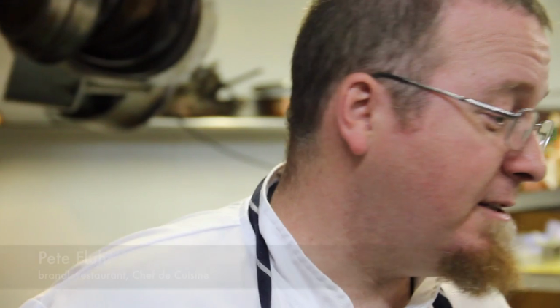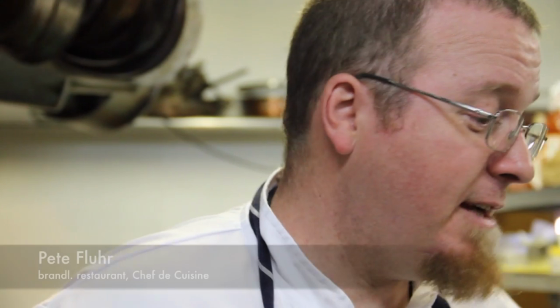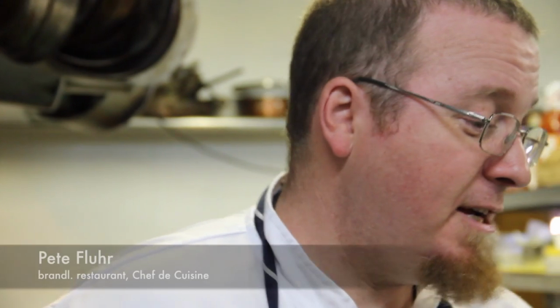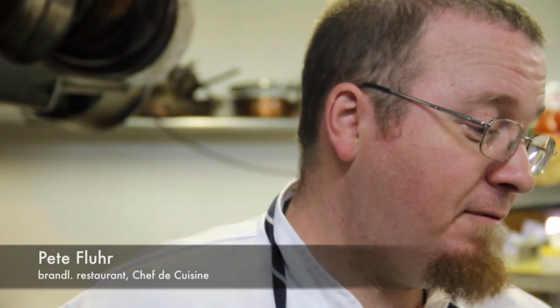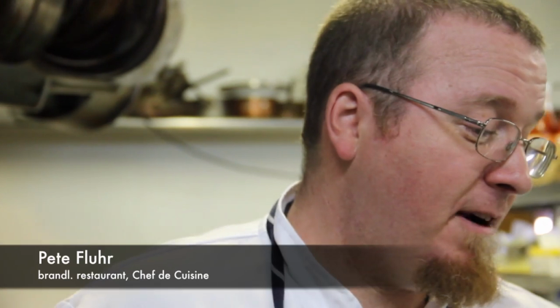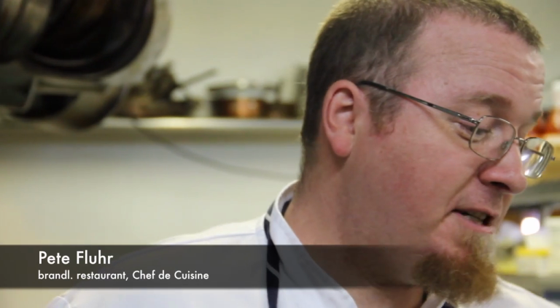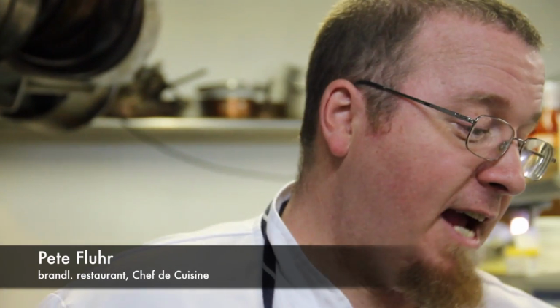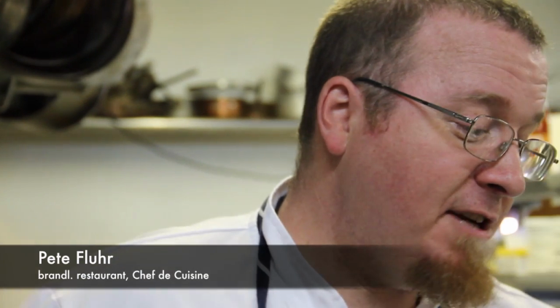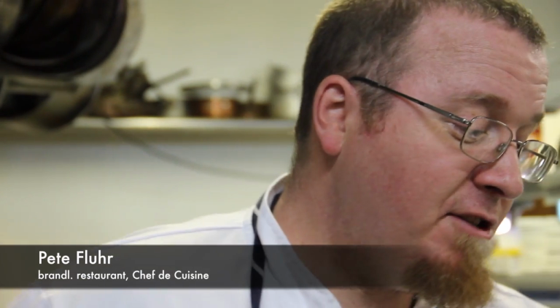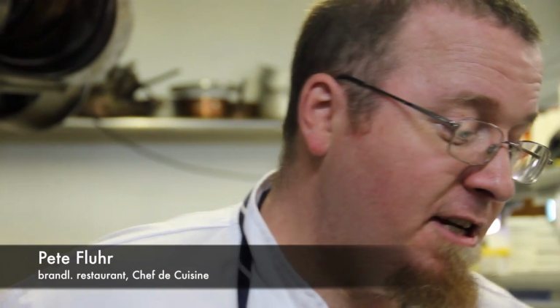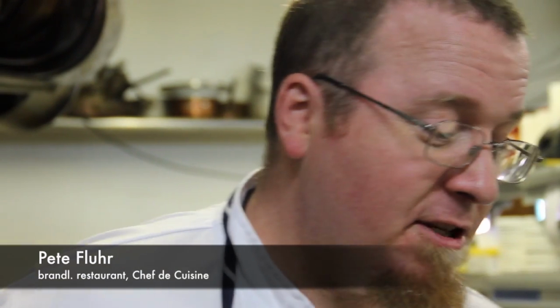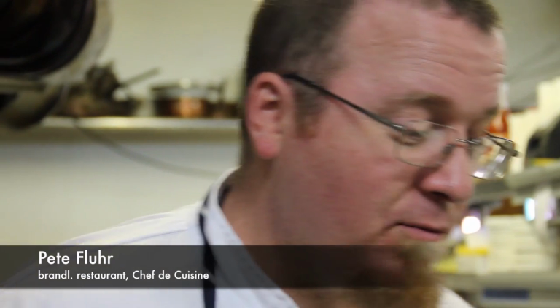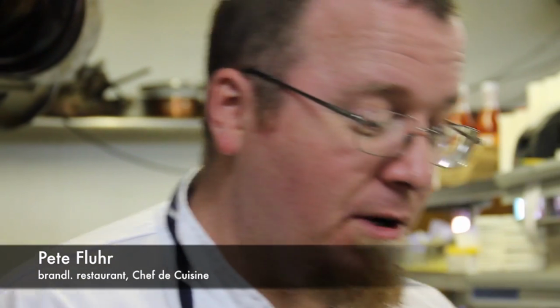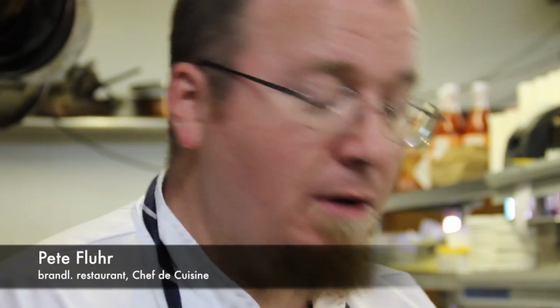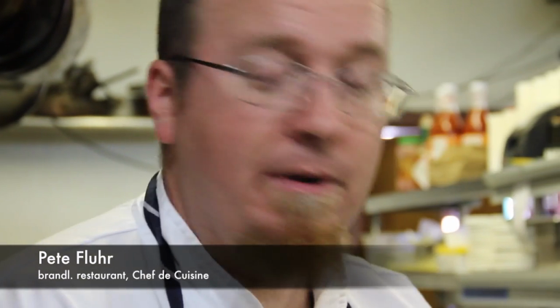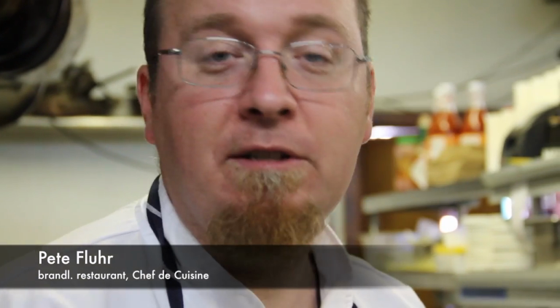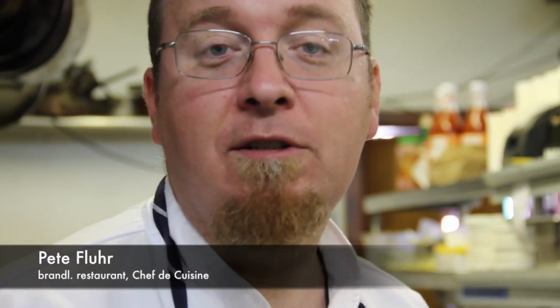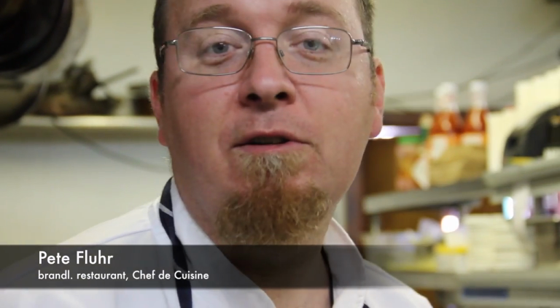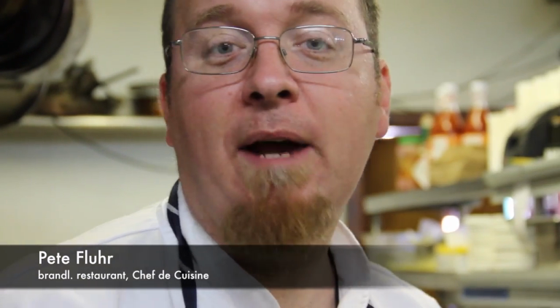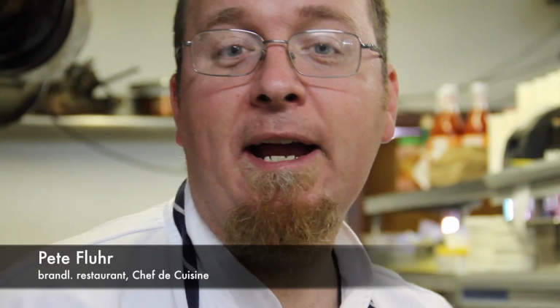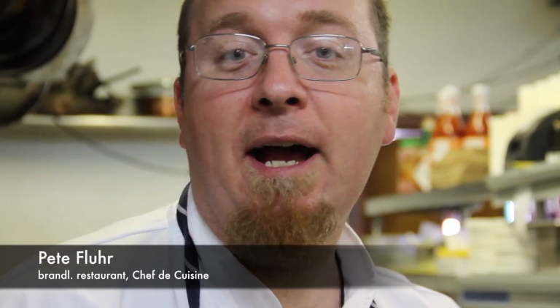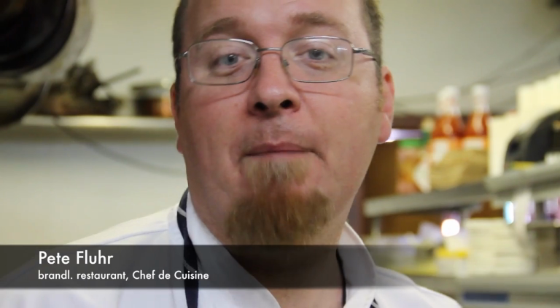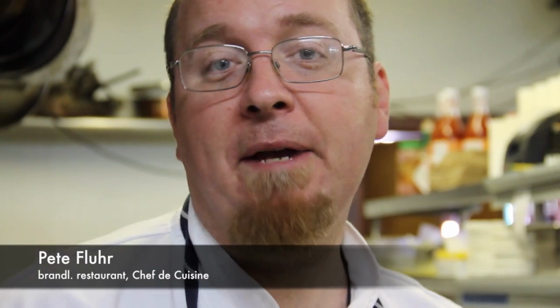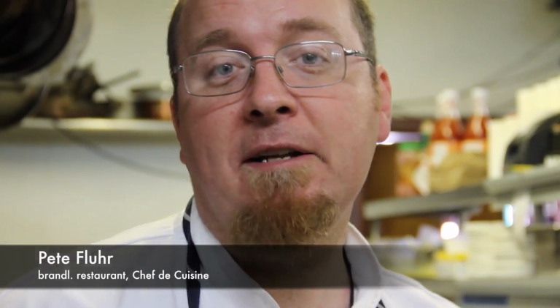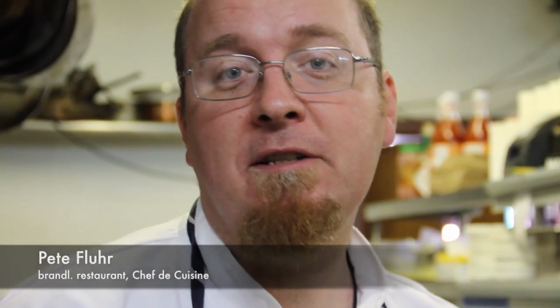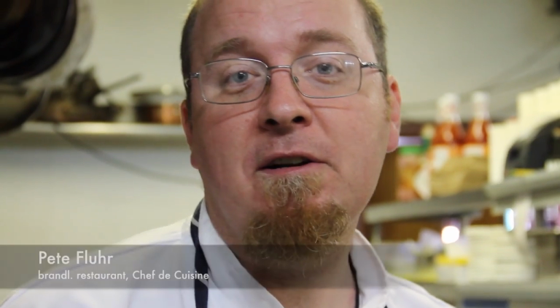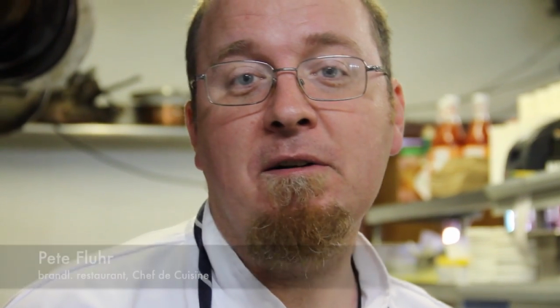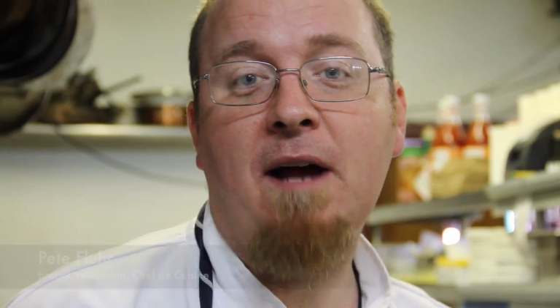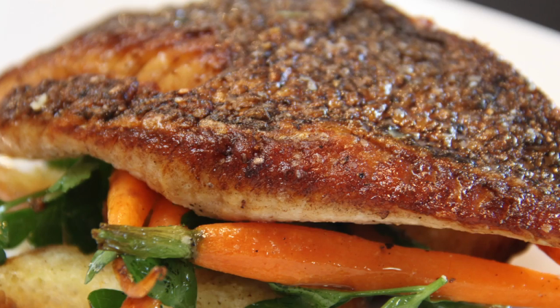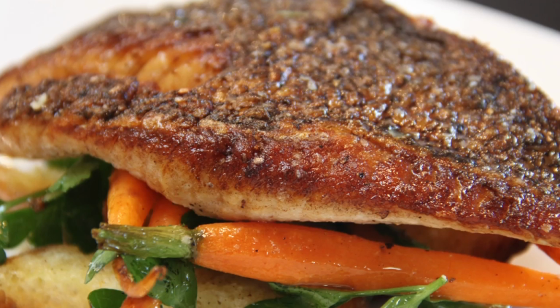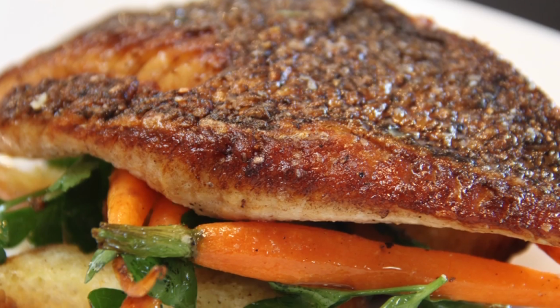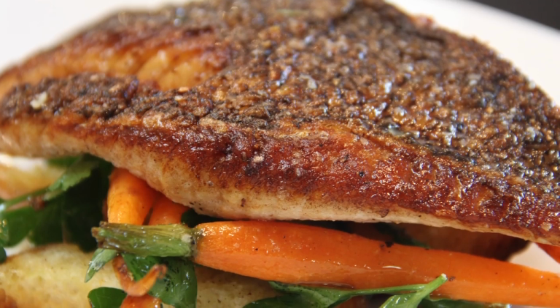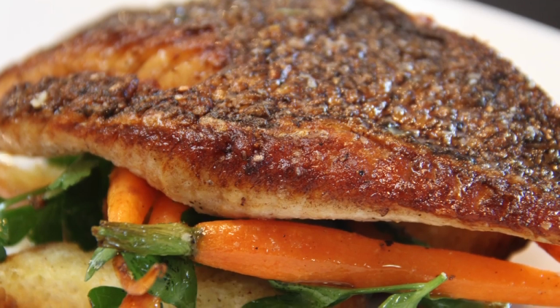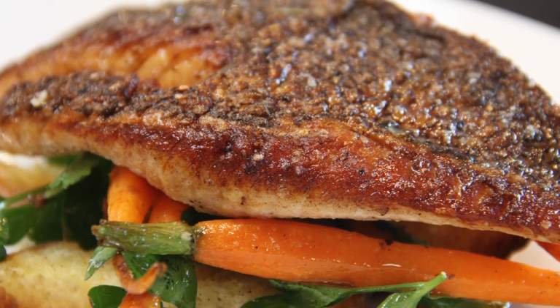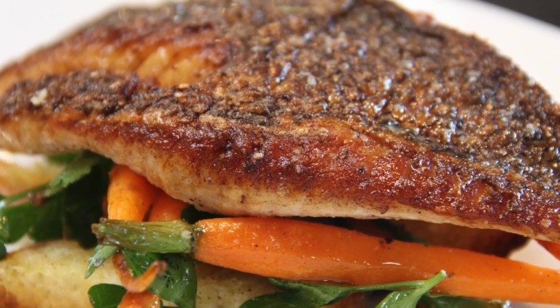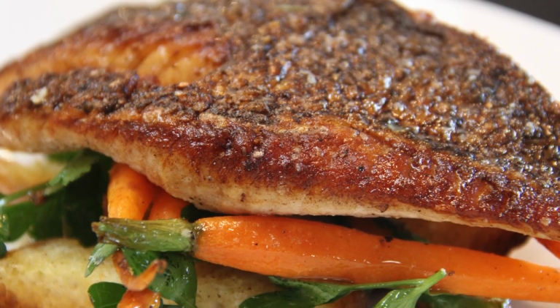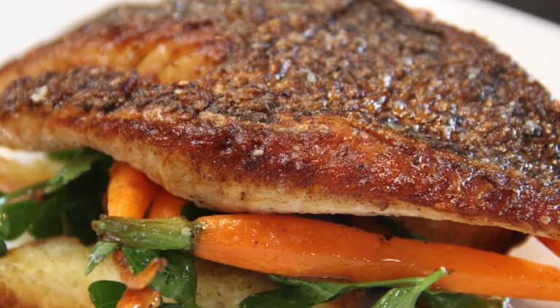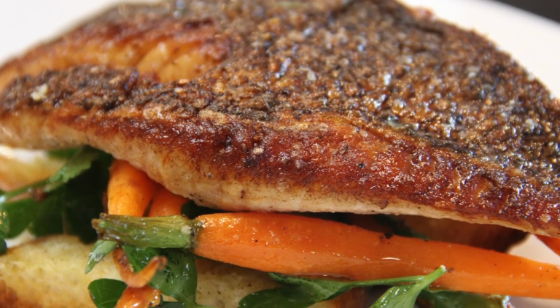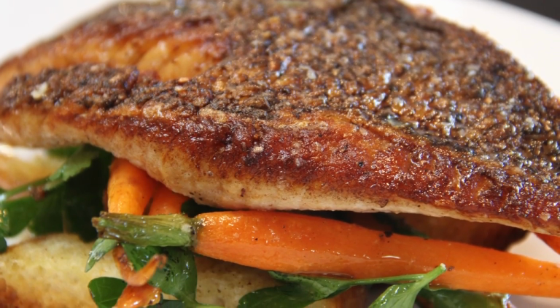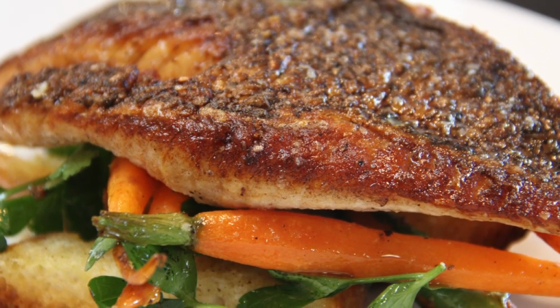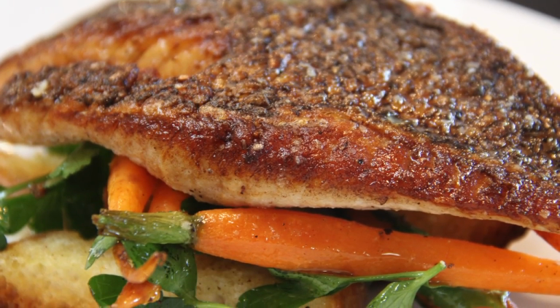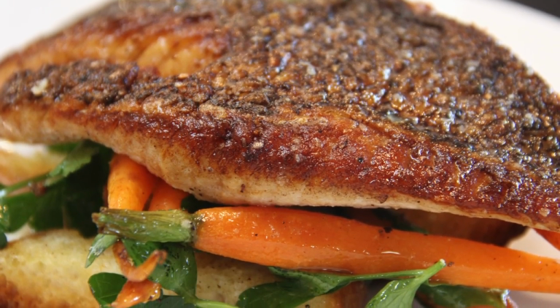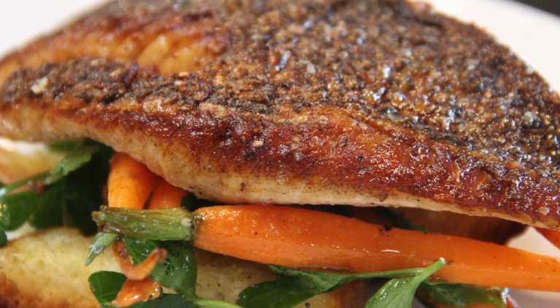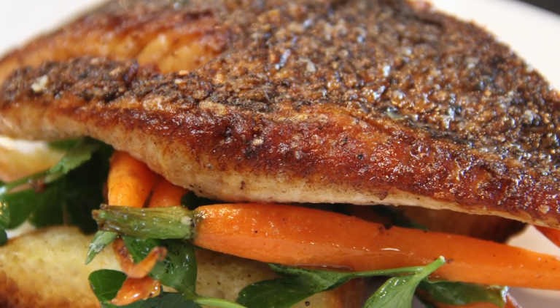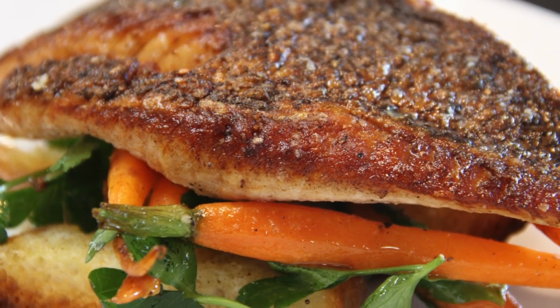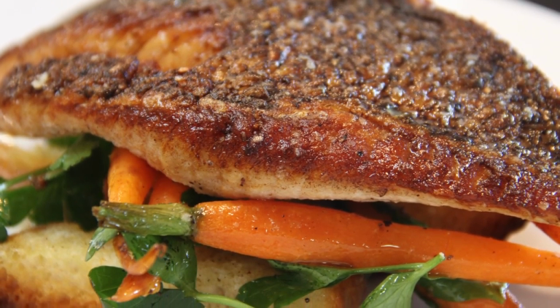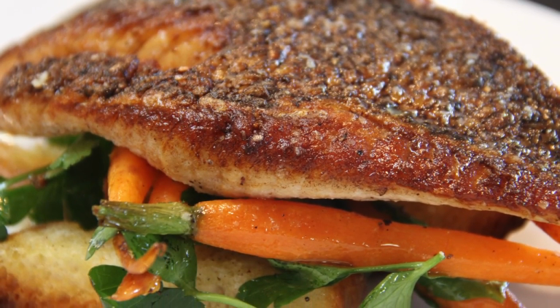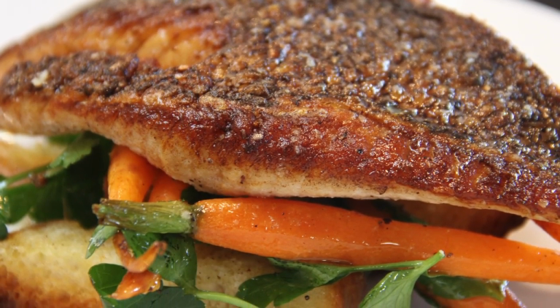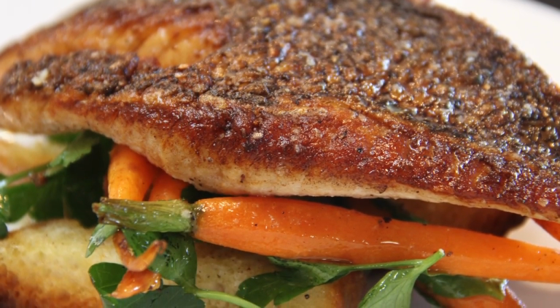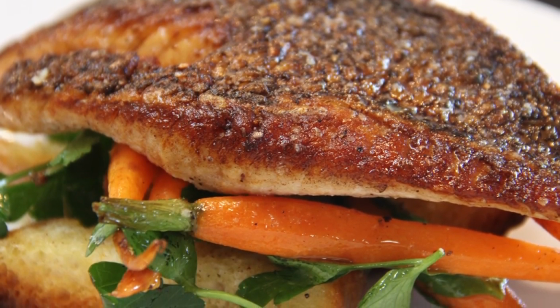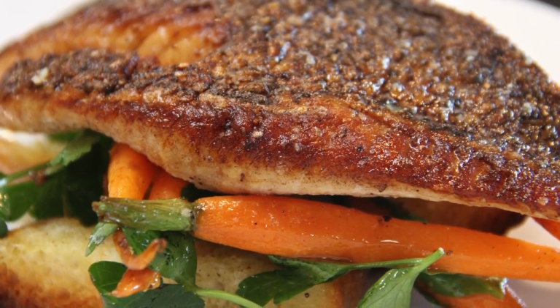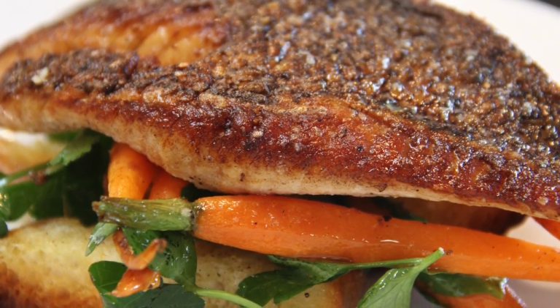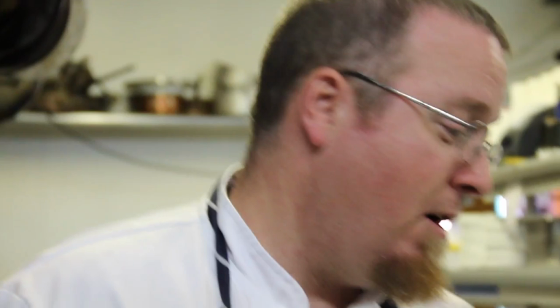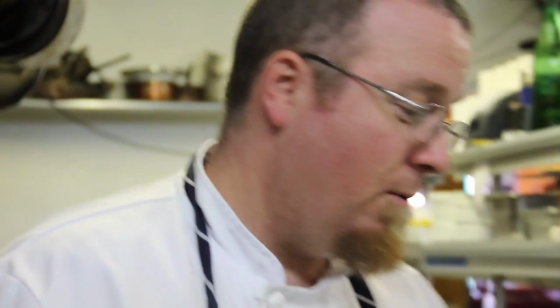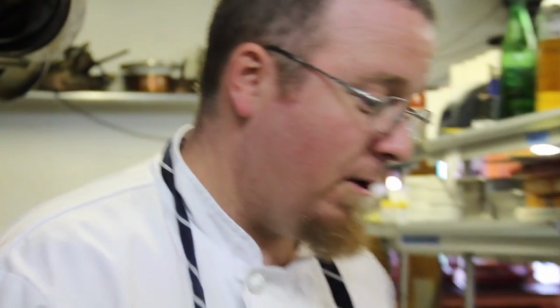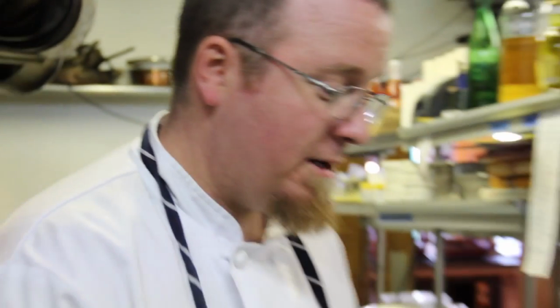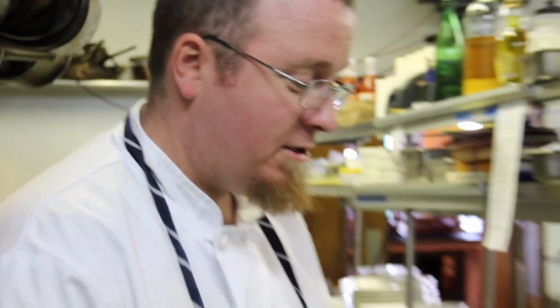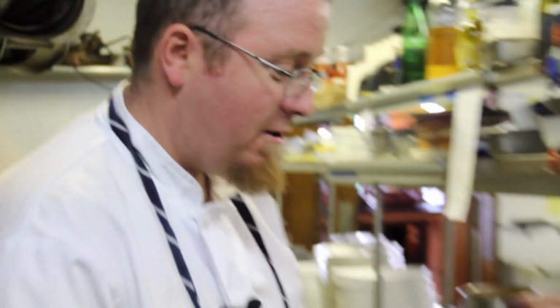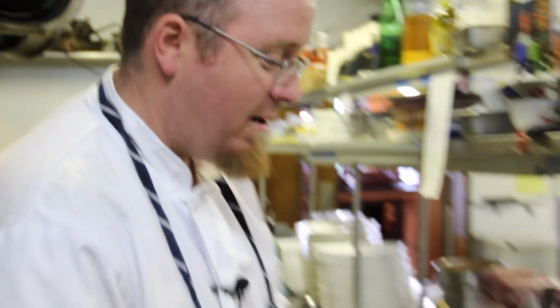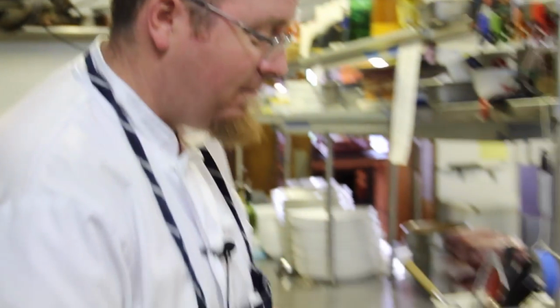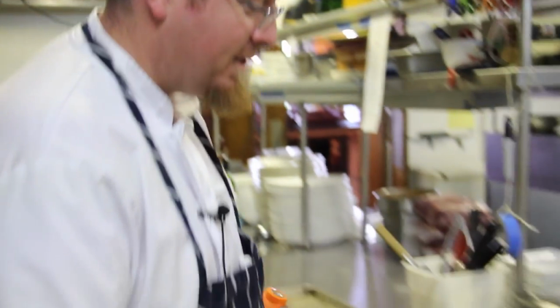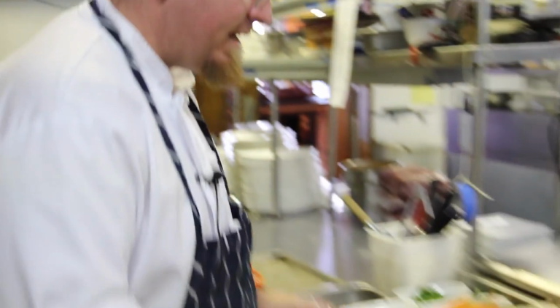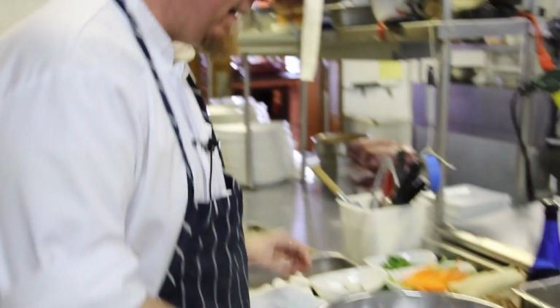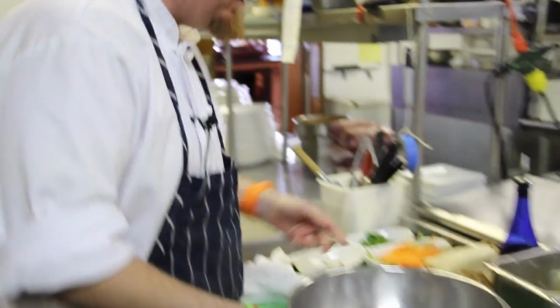Tonight's Fresh Catch is a pan-seared blackfish with a roasted bread and carrot salad. We're going to start off with our salad.